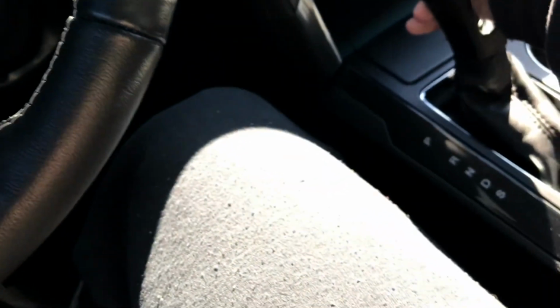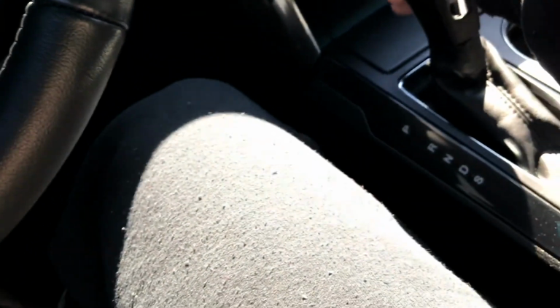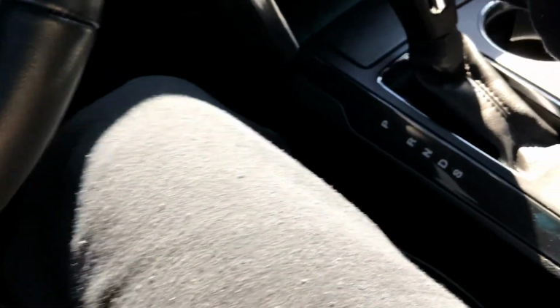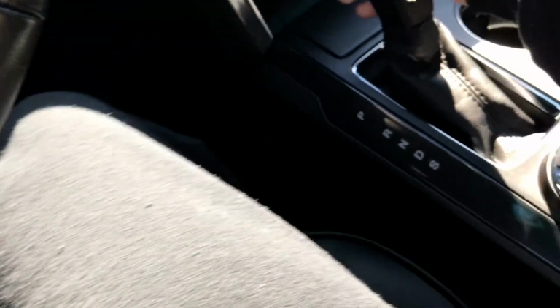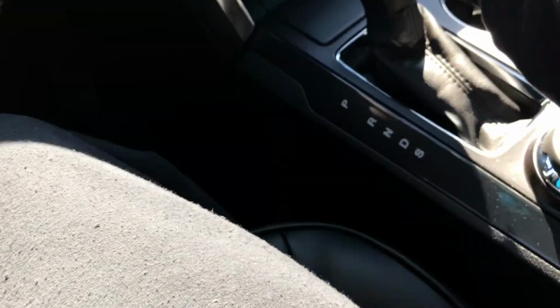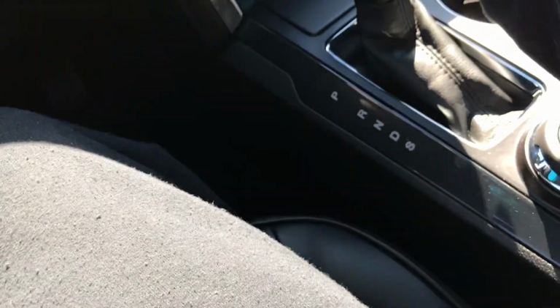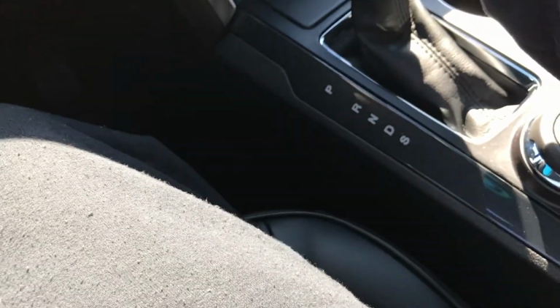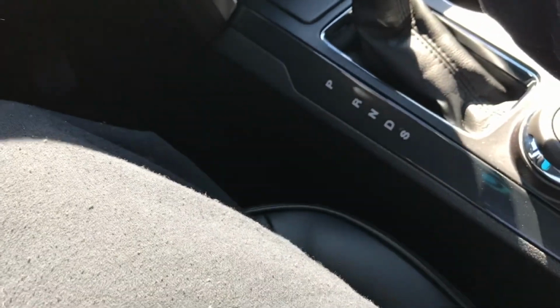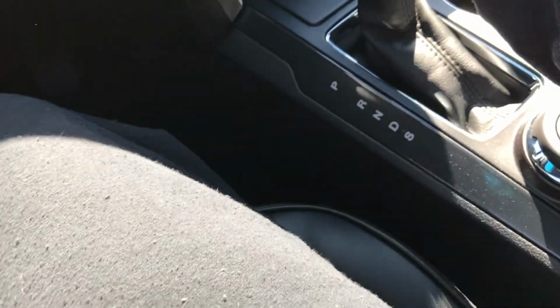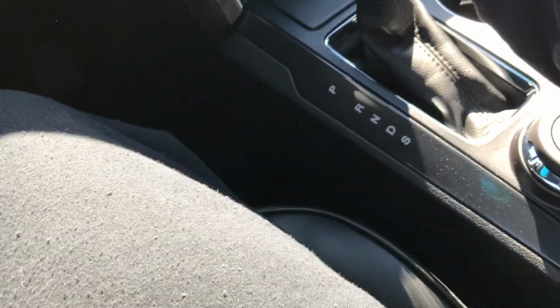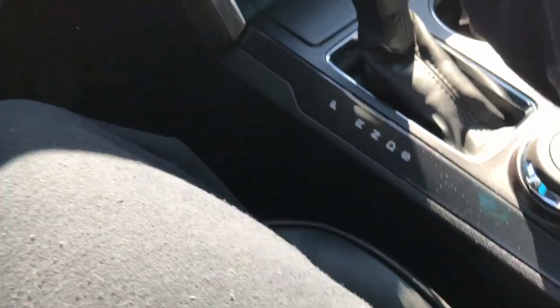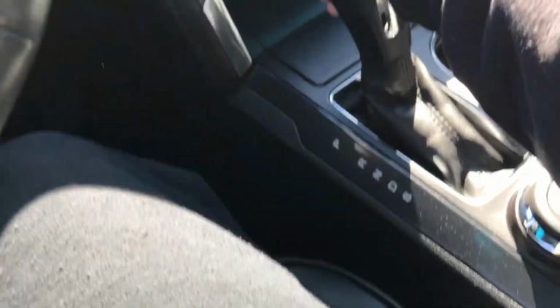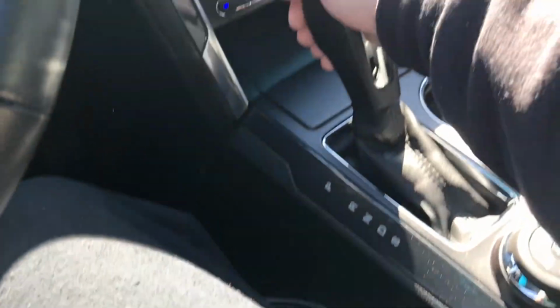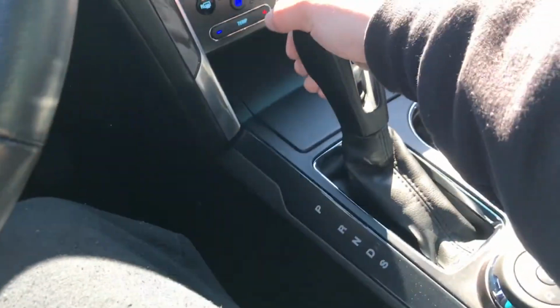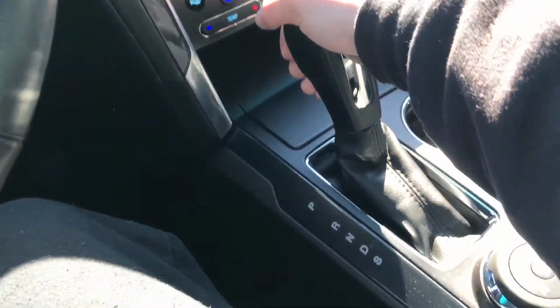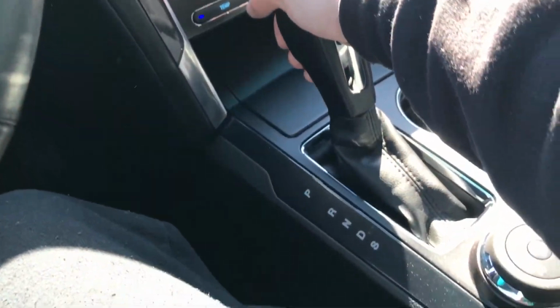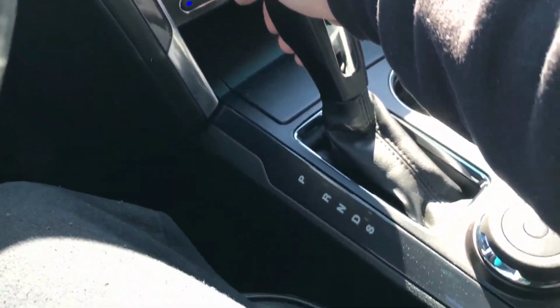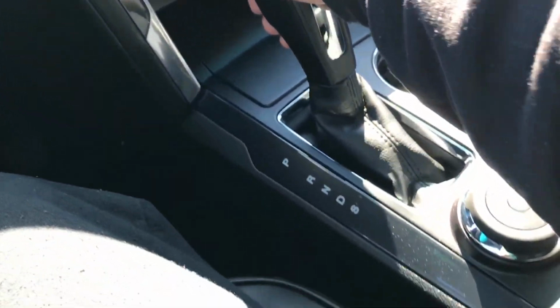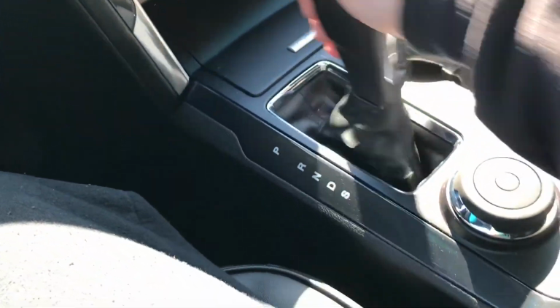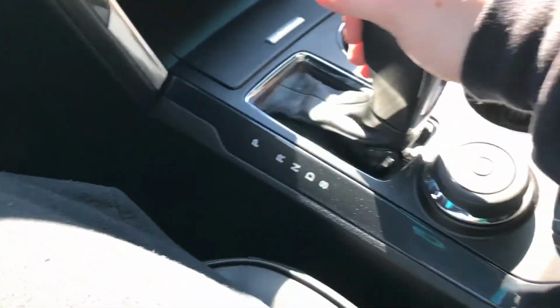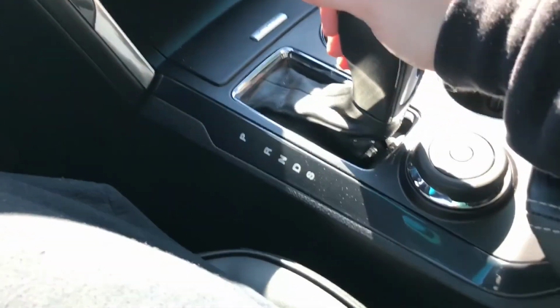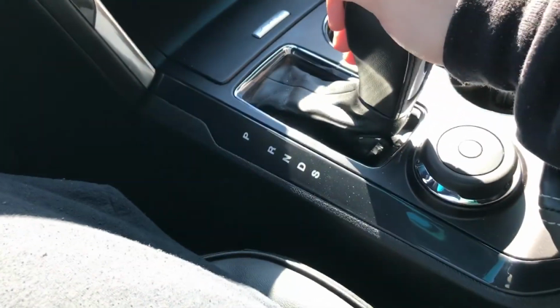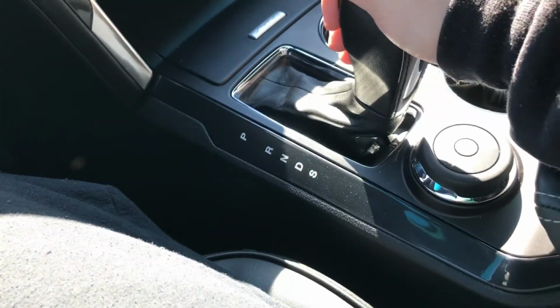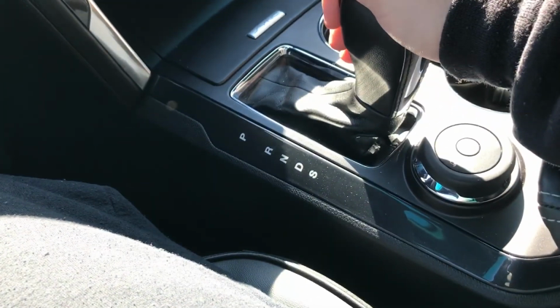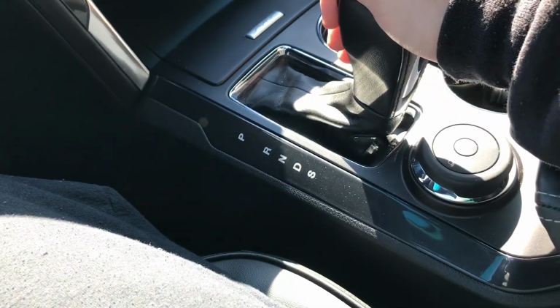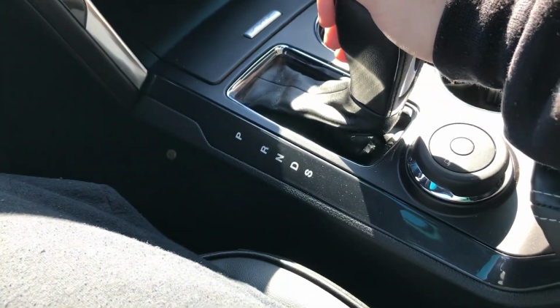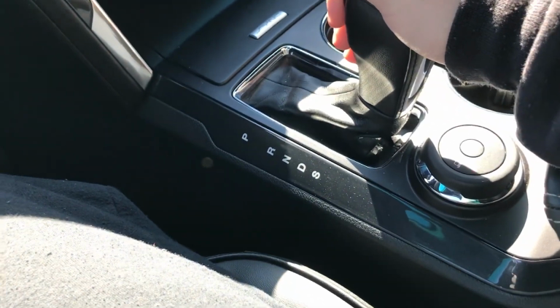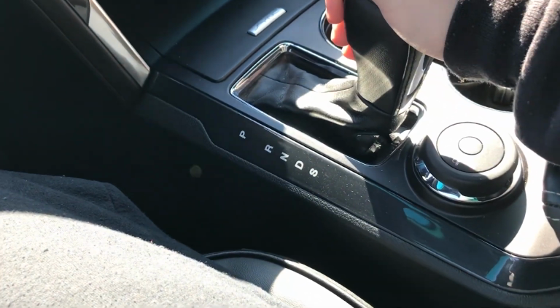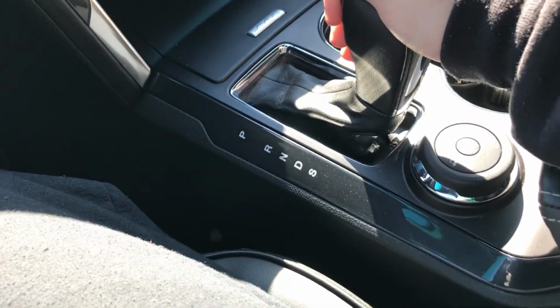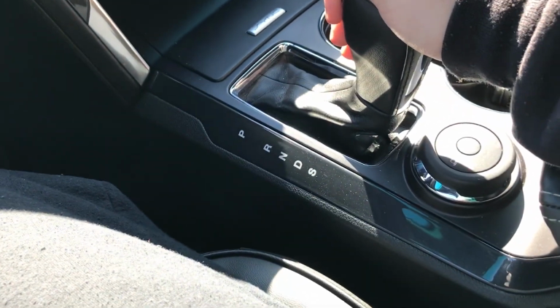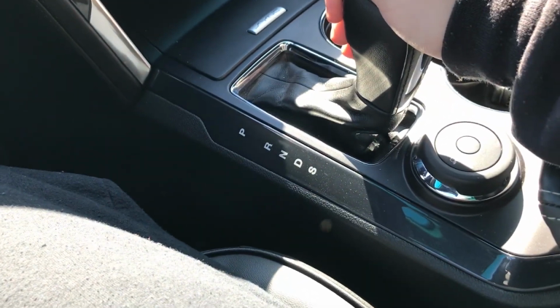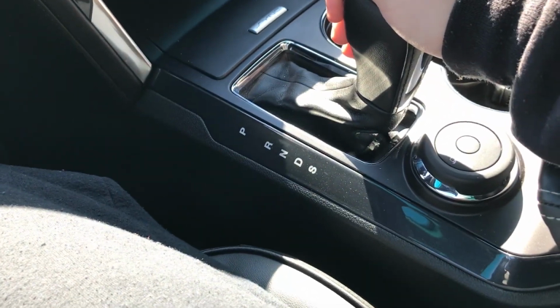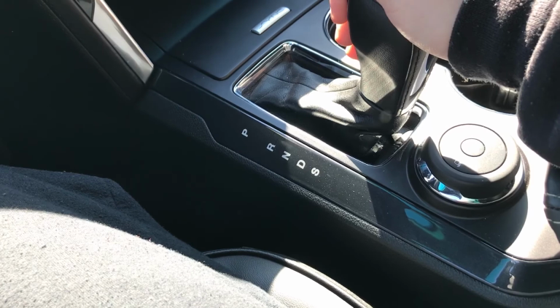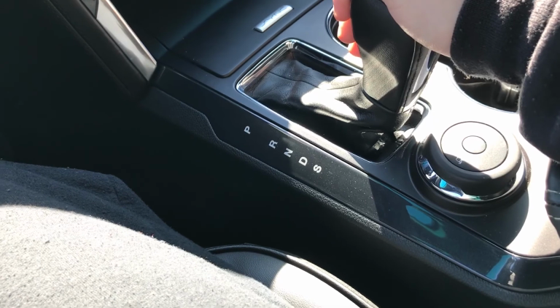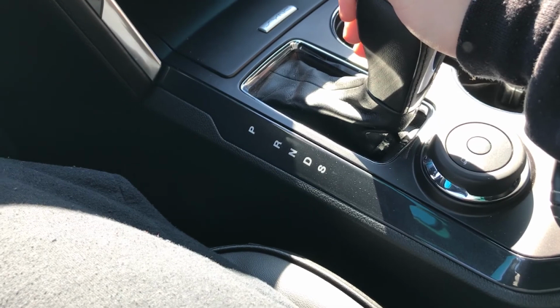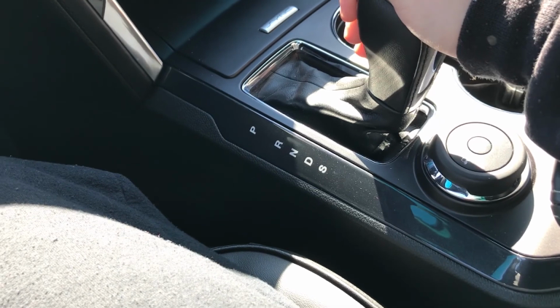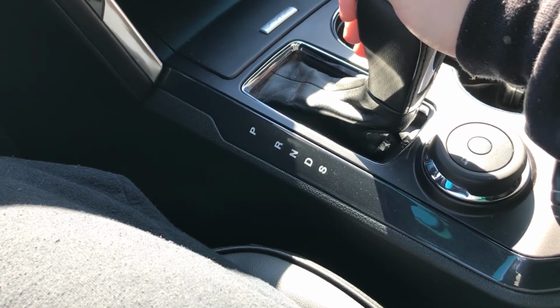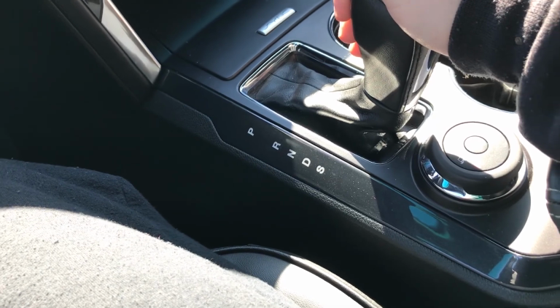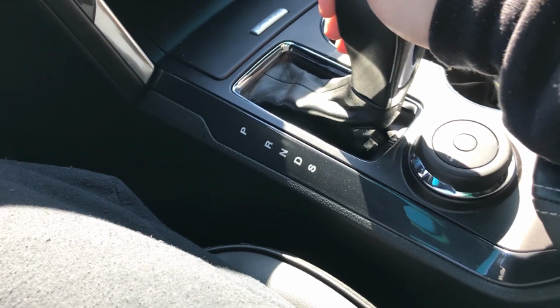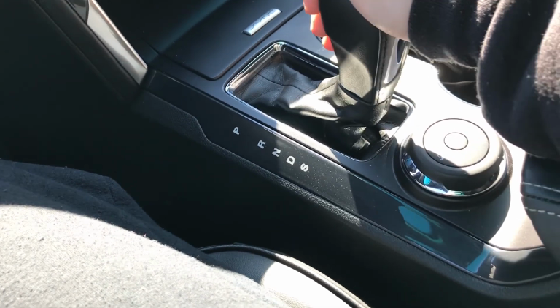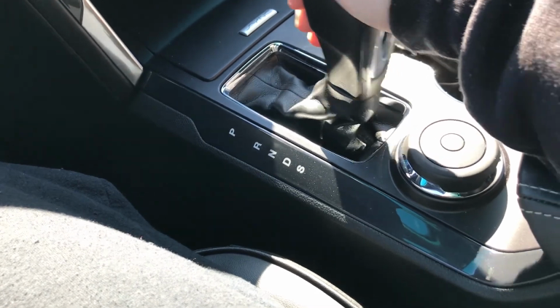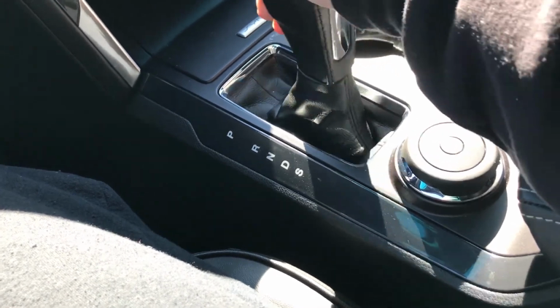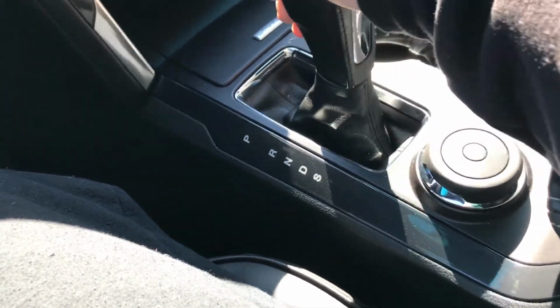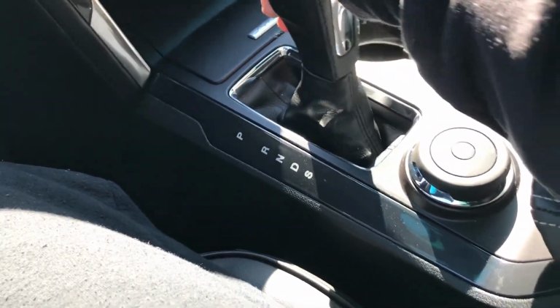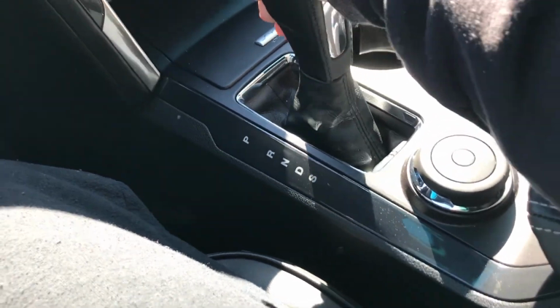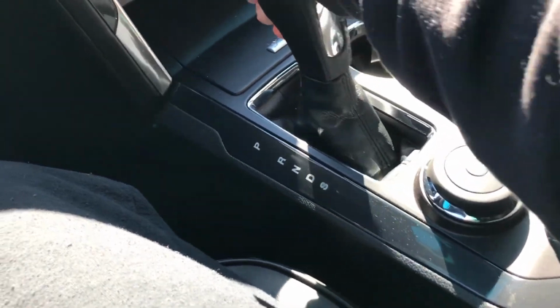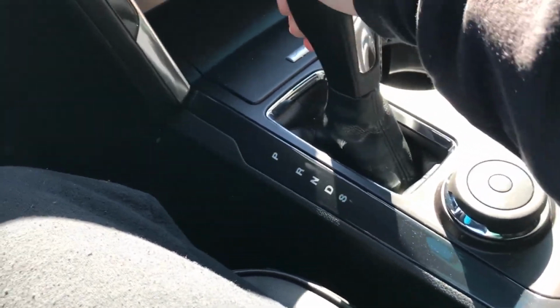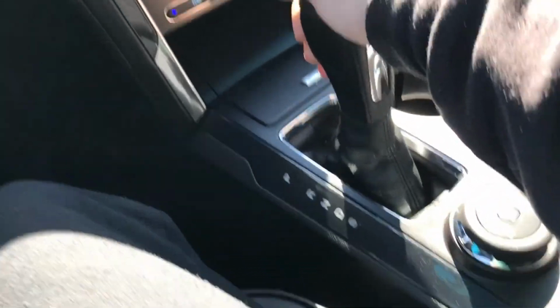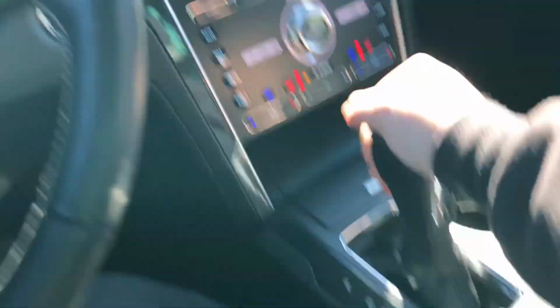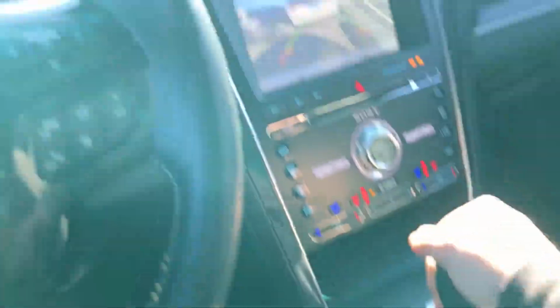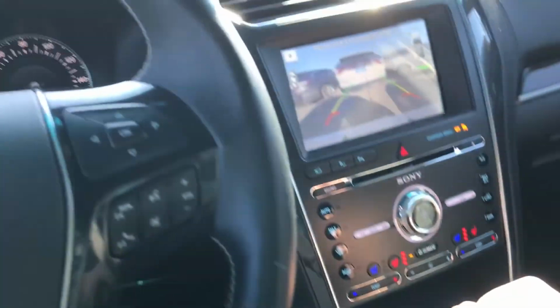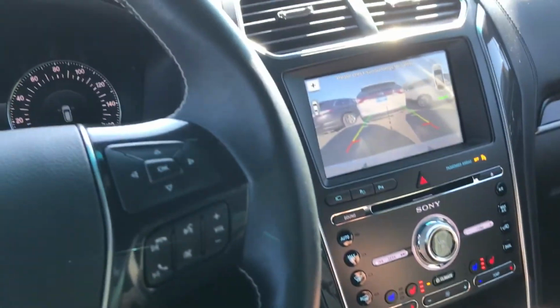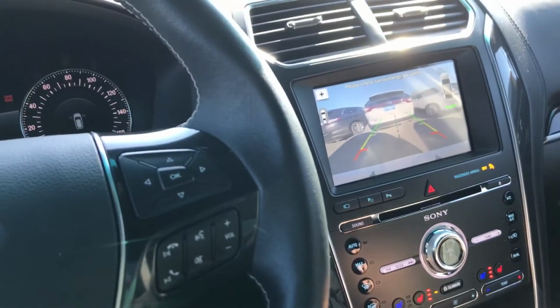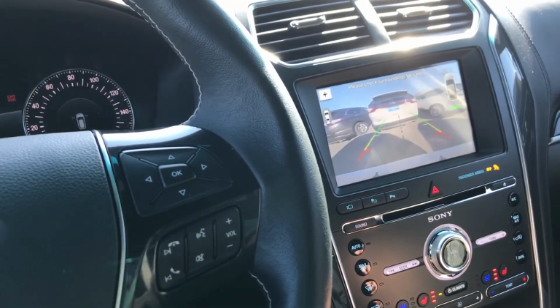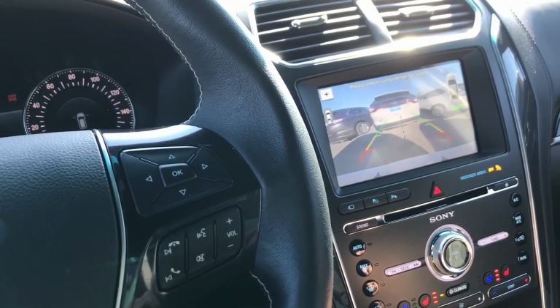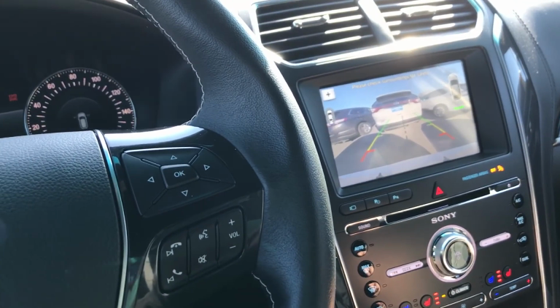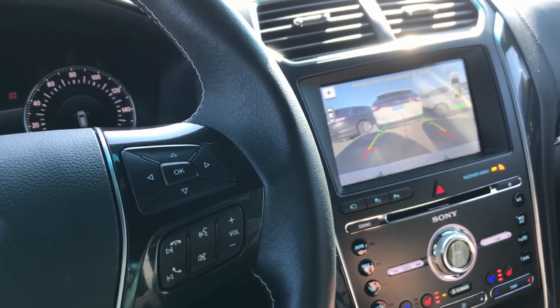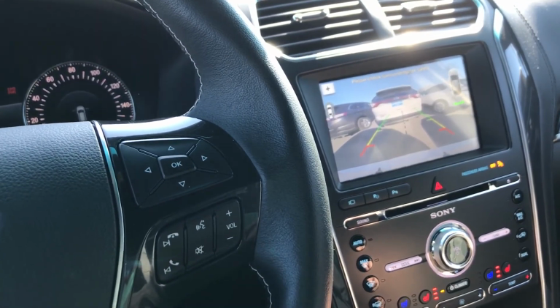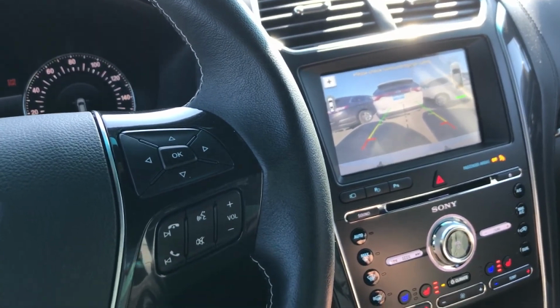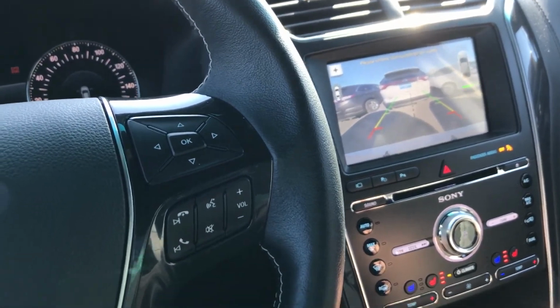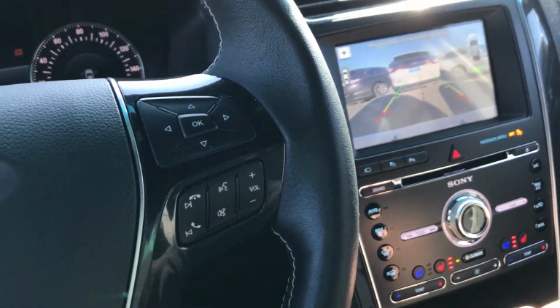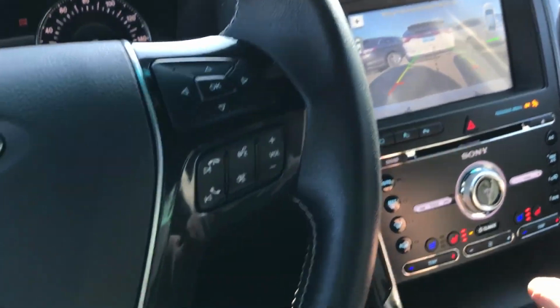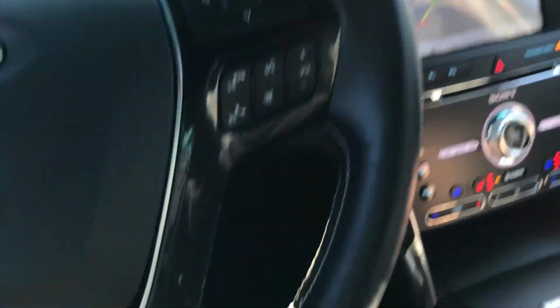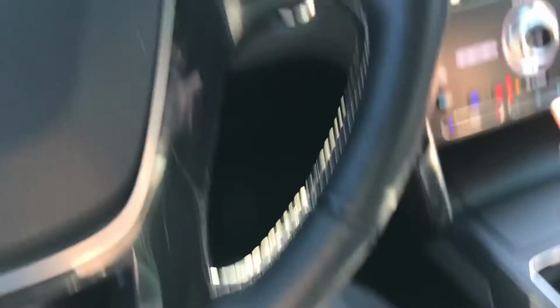Gear shifter is an automatic transmission with sport mode. Backup camera with sensors.